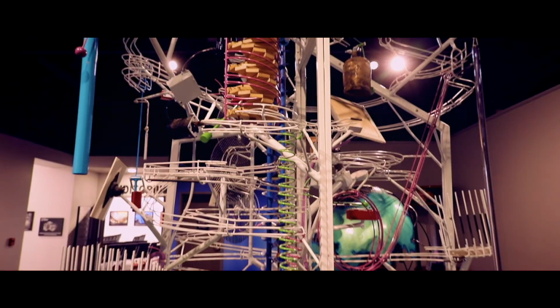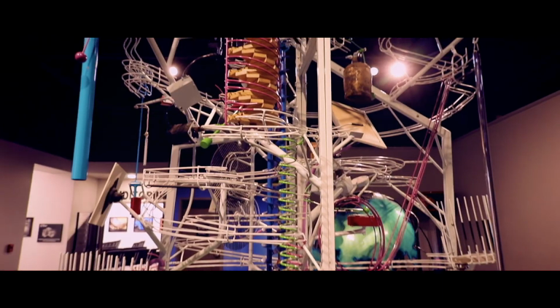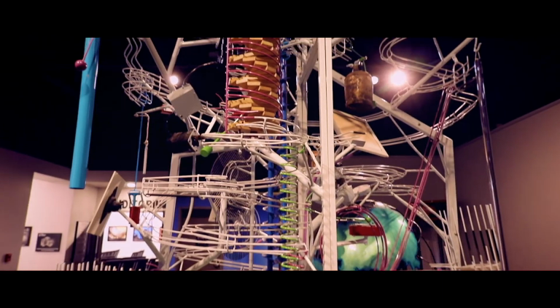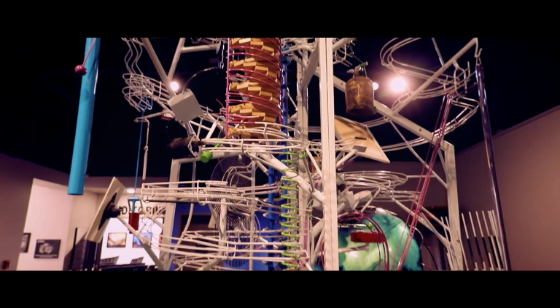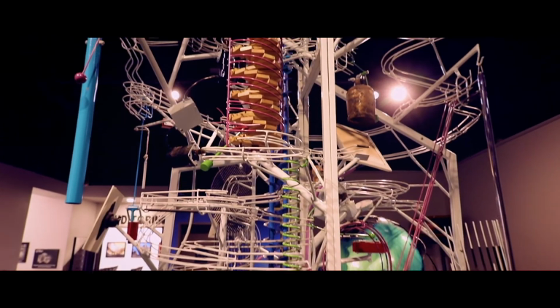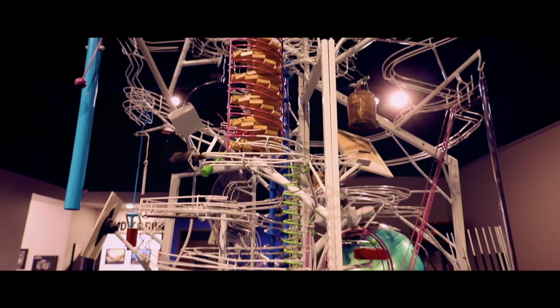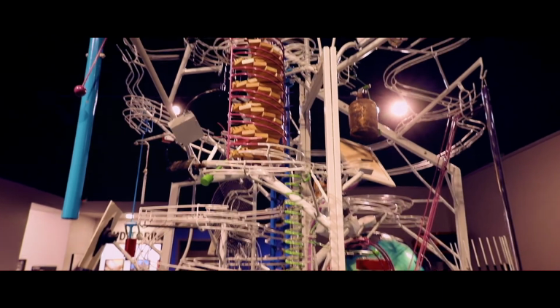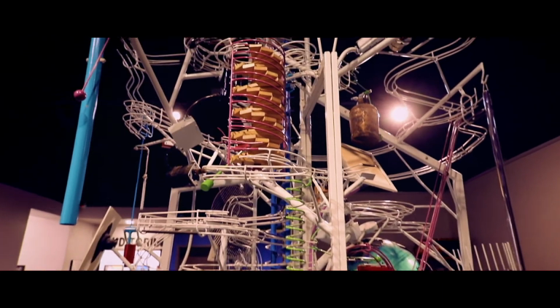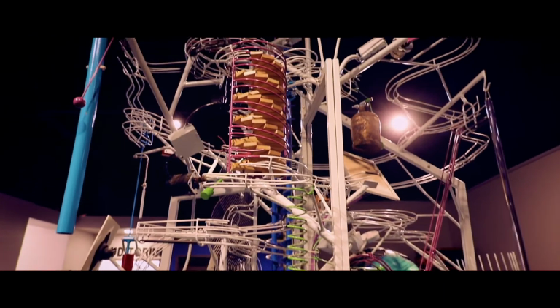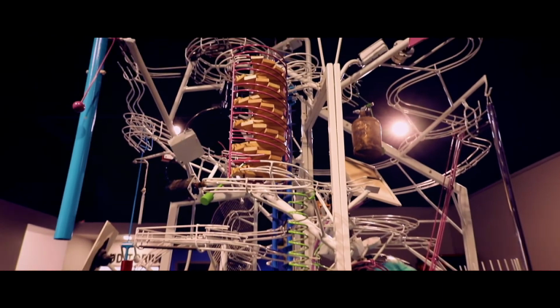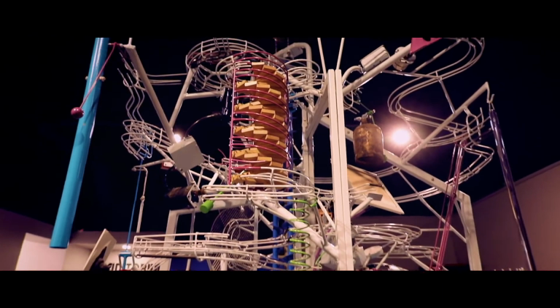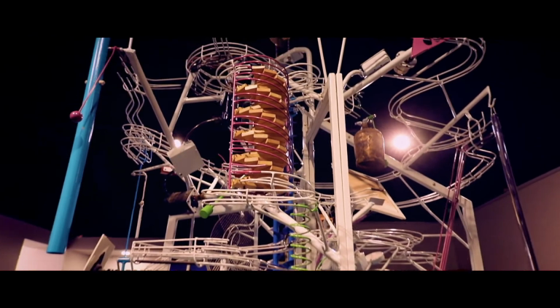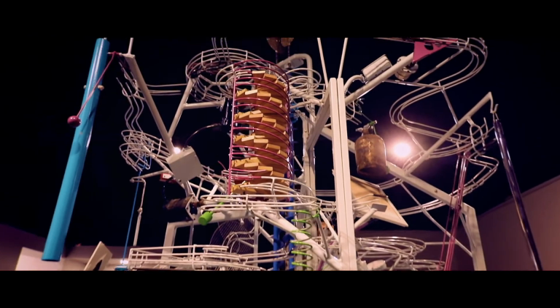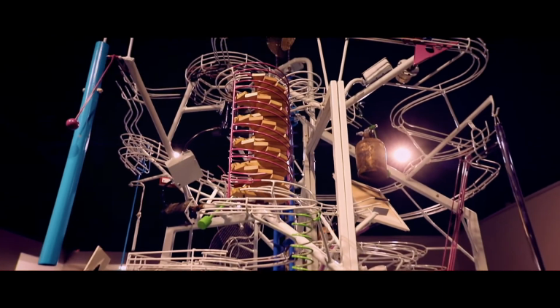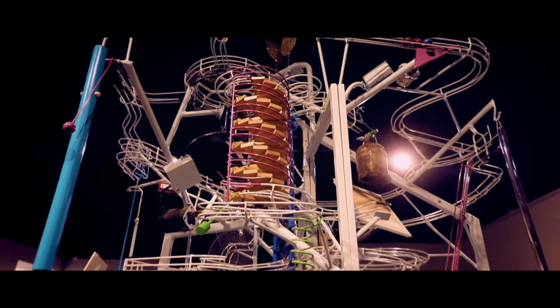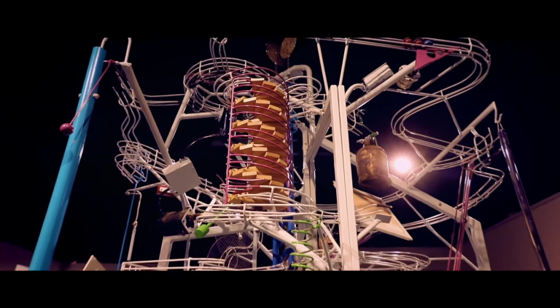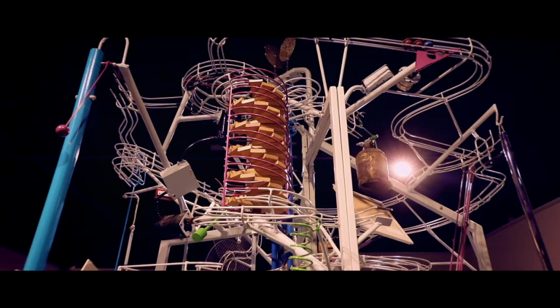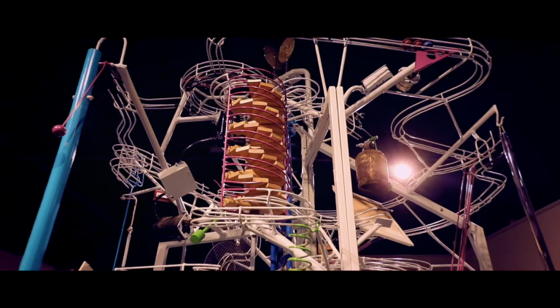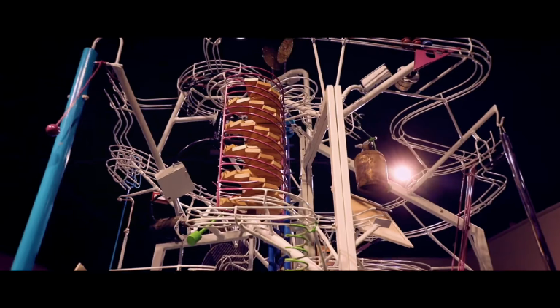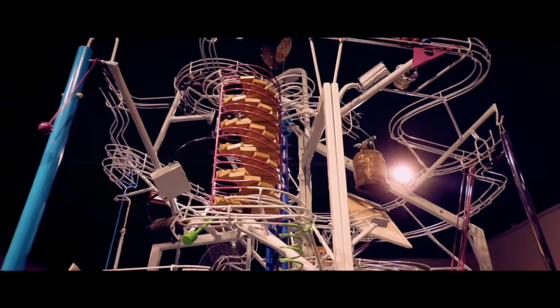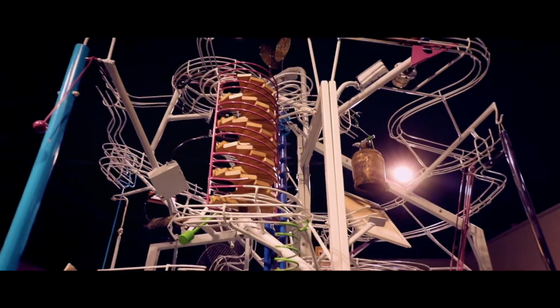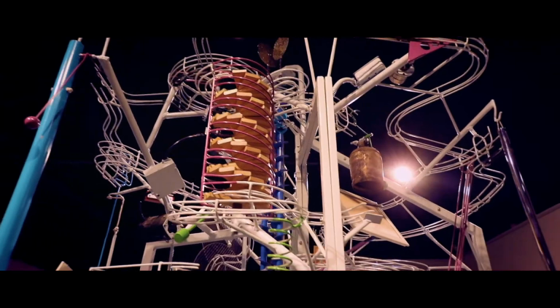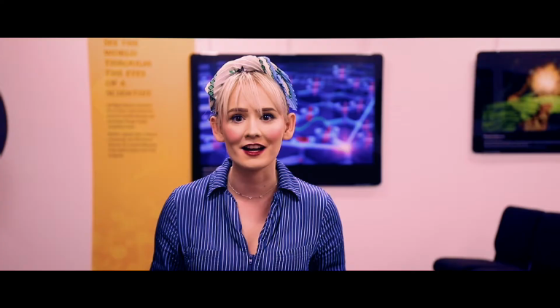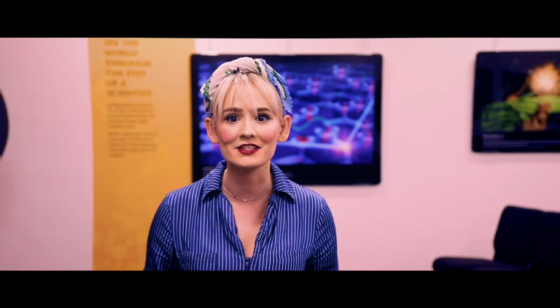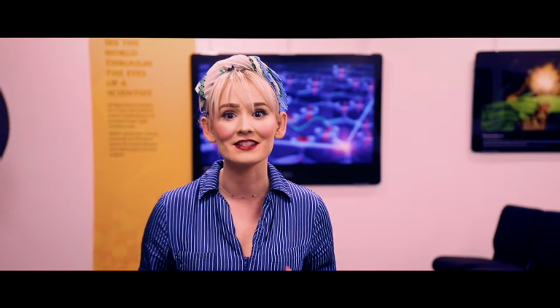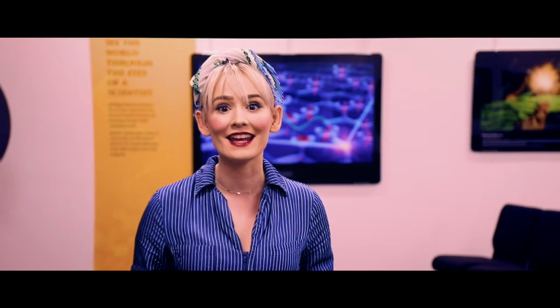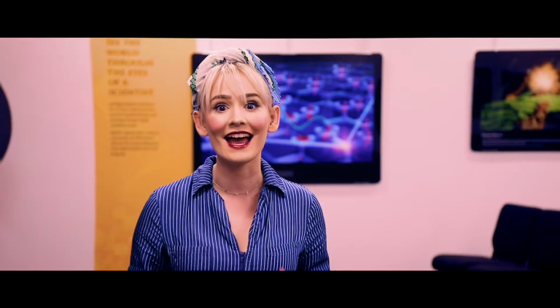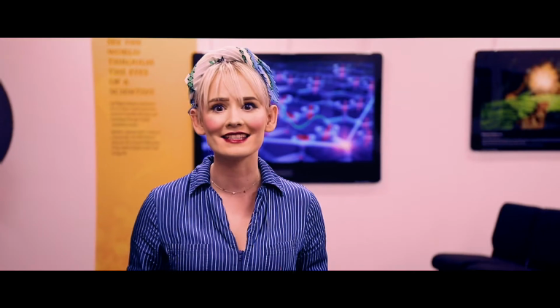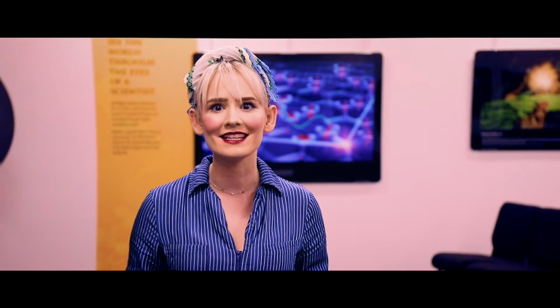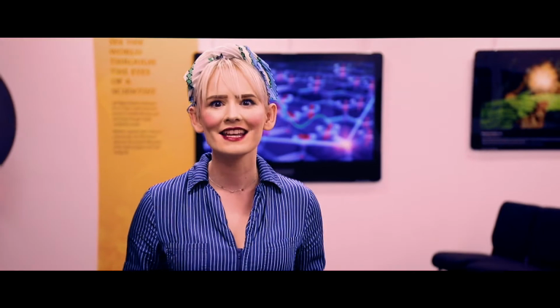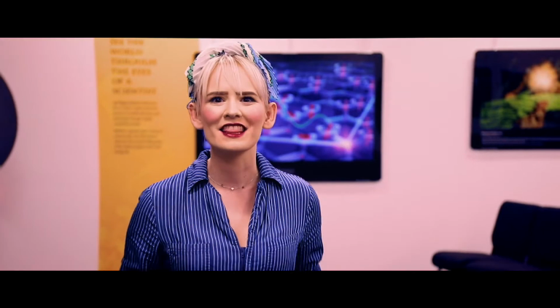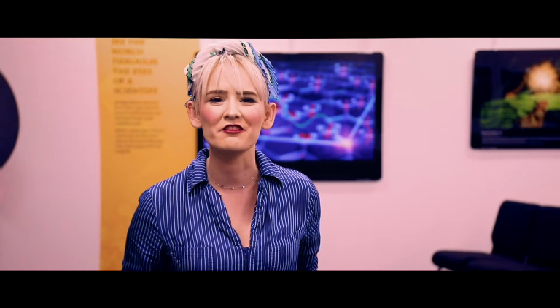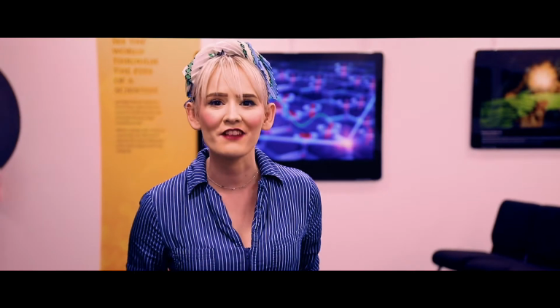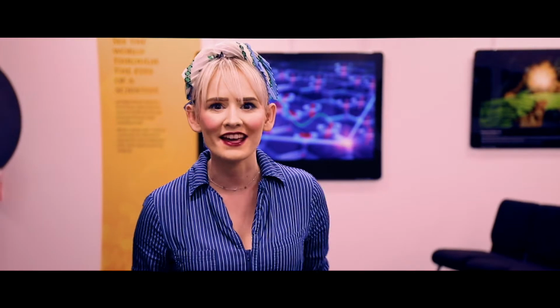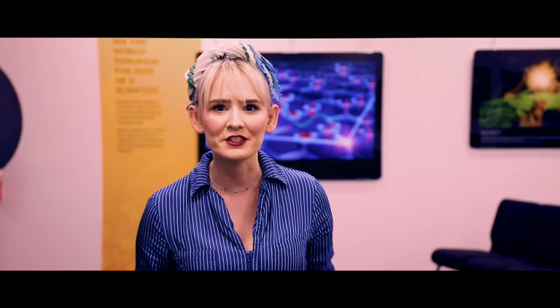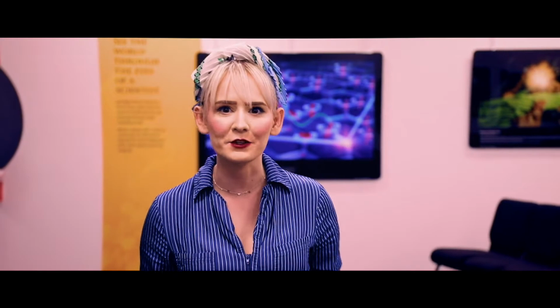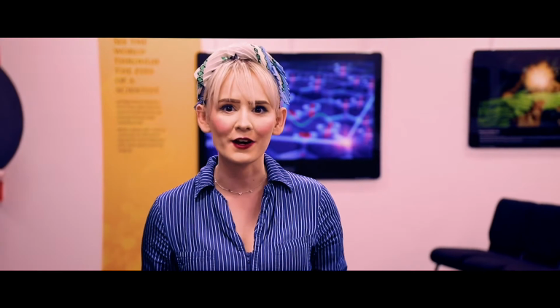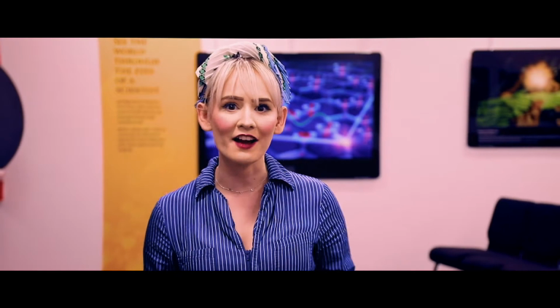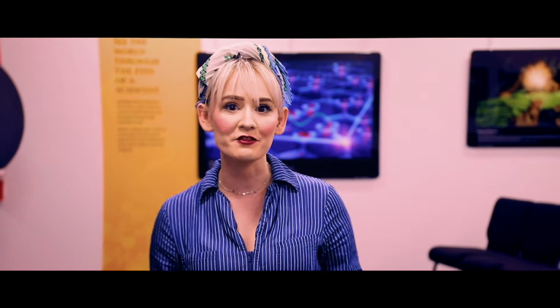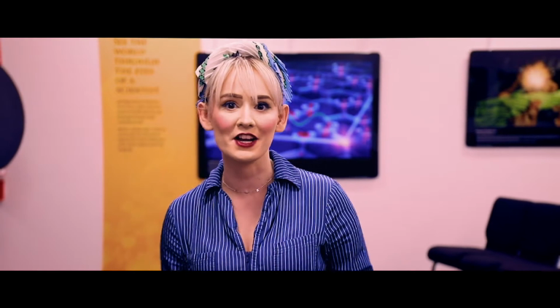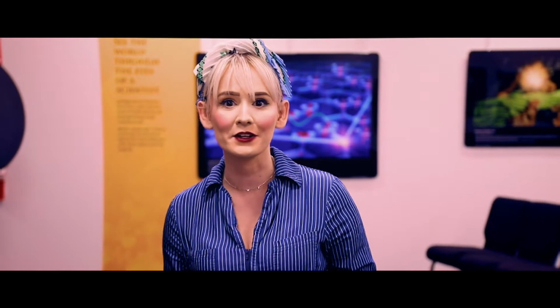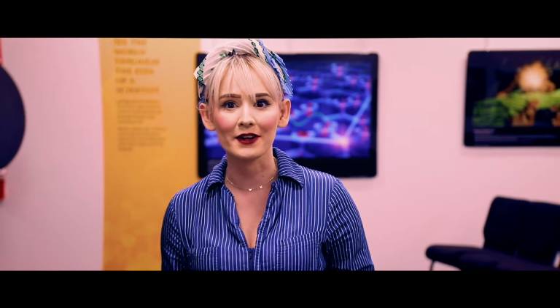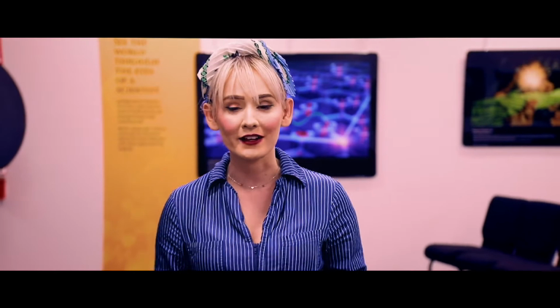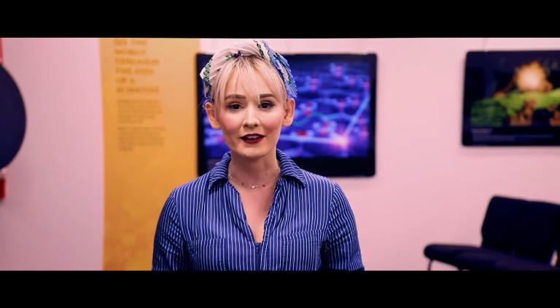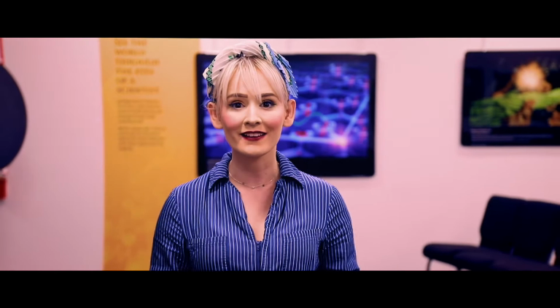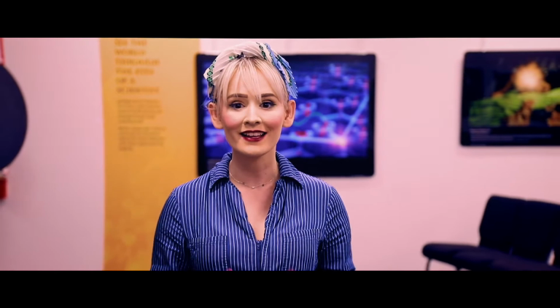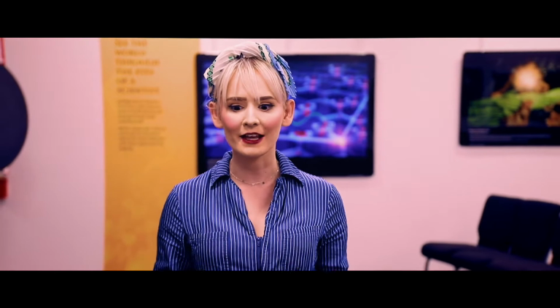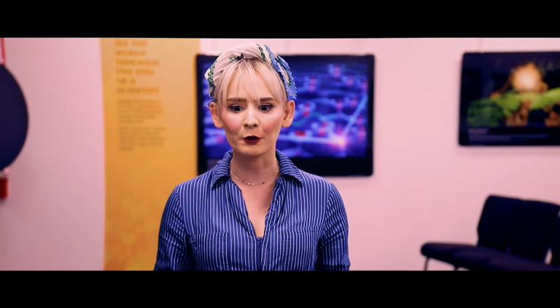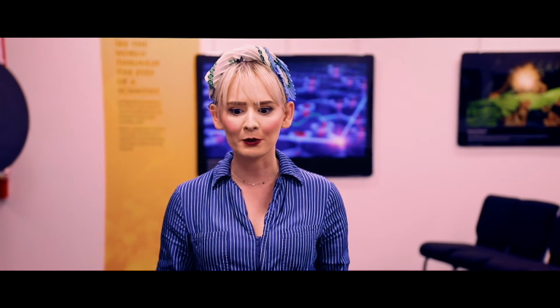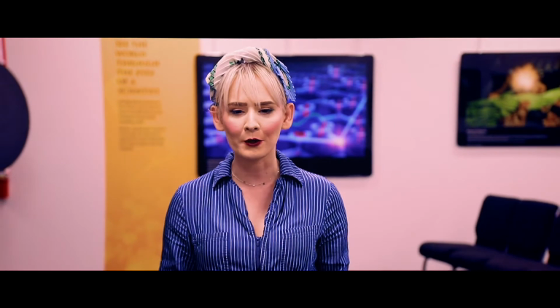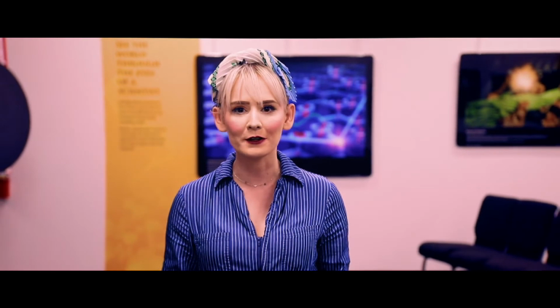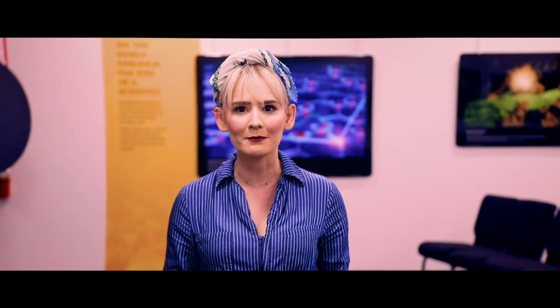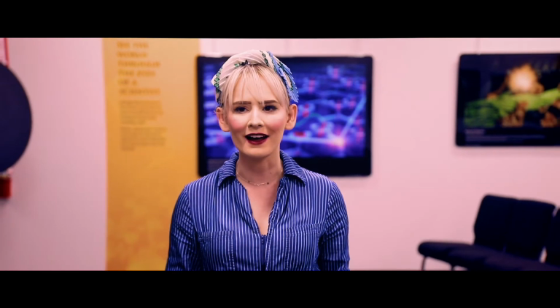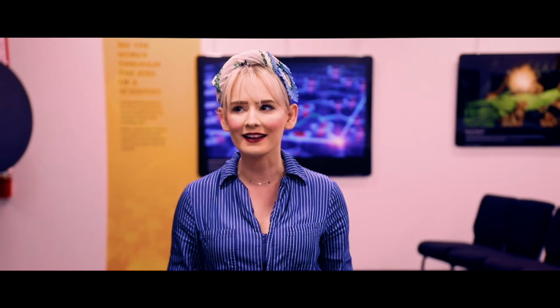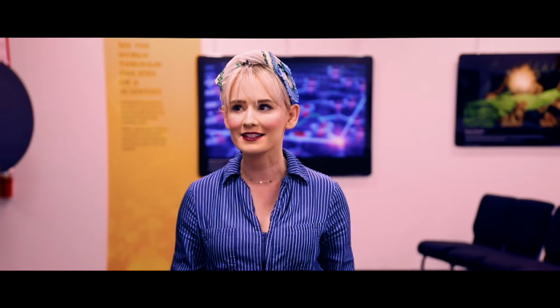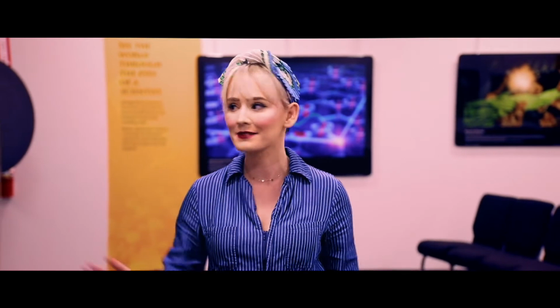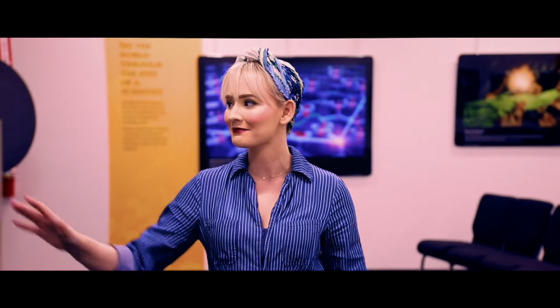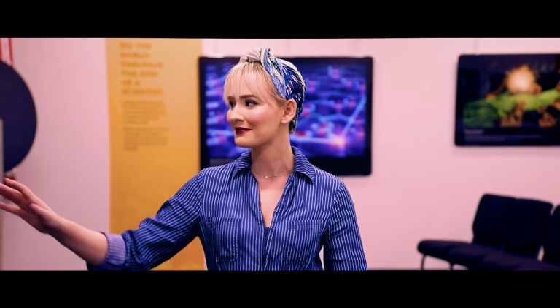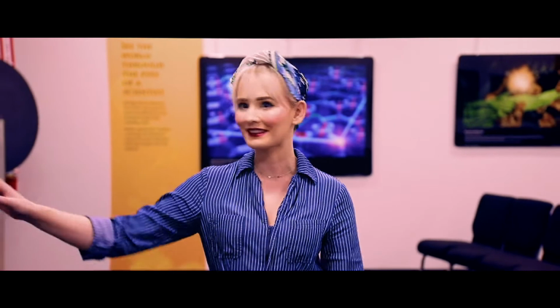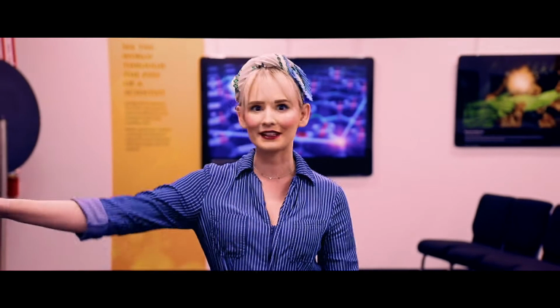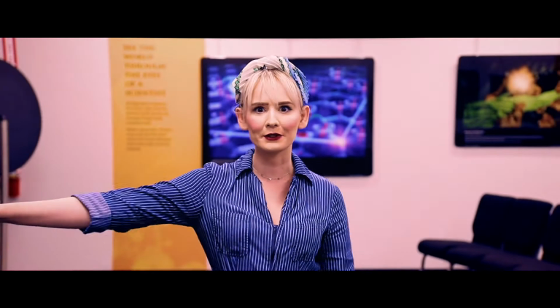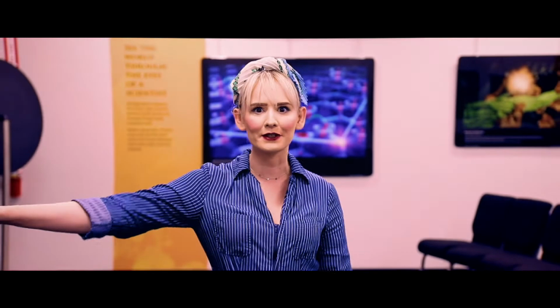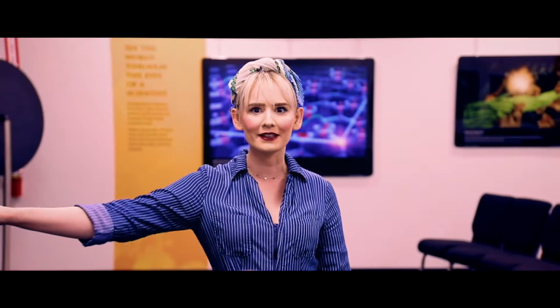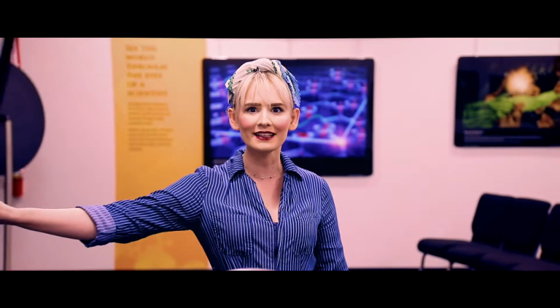And don't miss what might be their most popular attraction yet, the Van de Graaff generator. It'll blow your mind, literally.